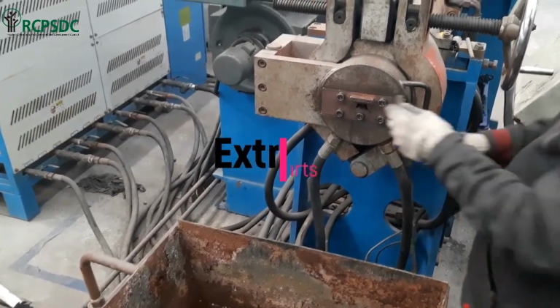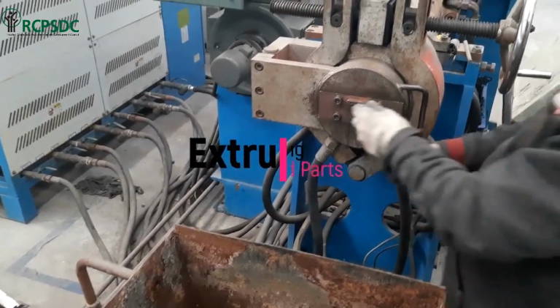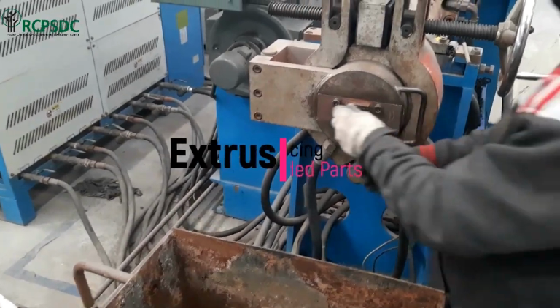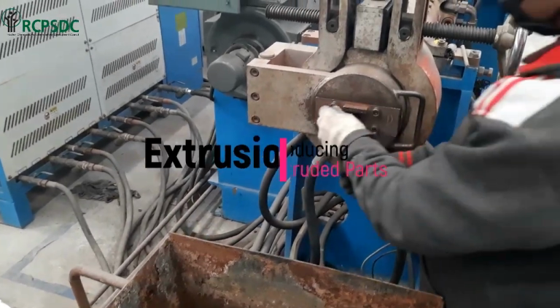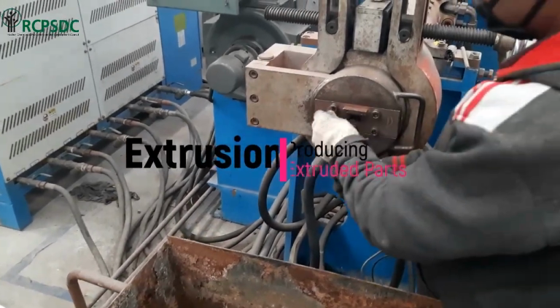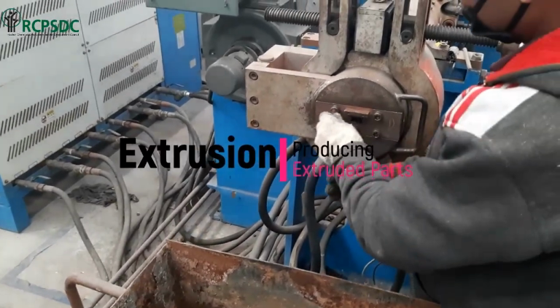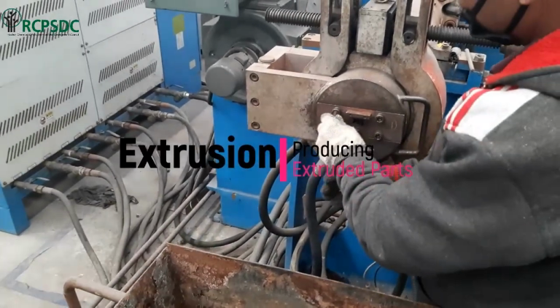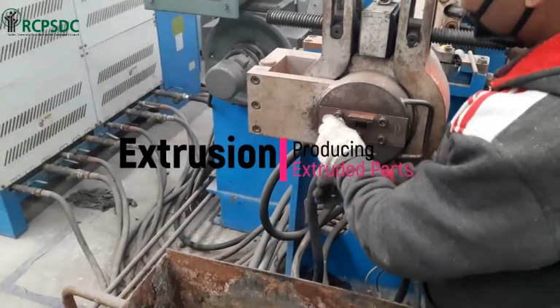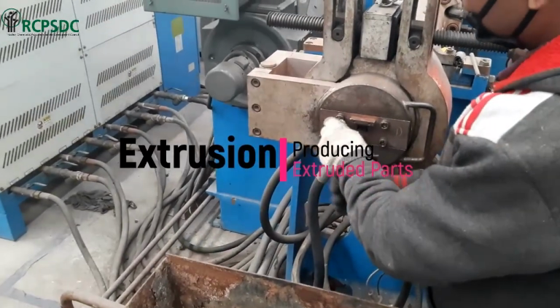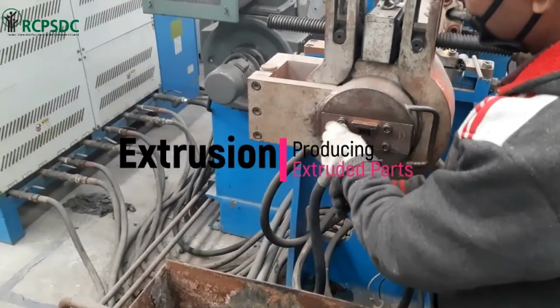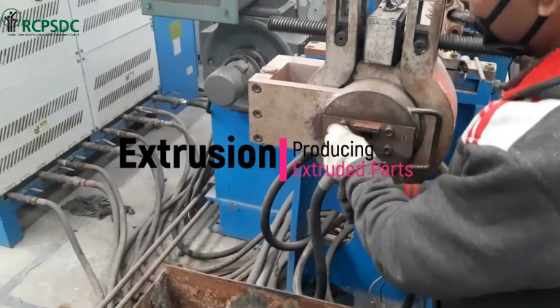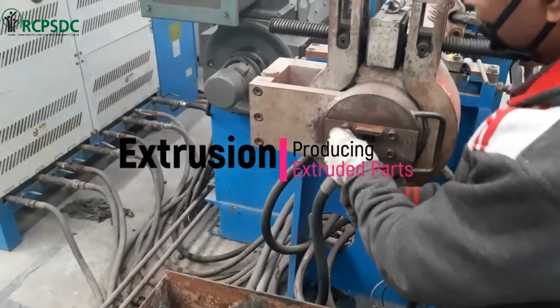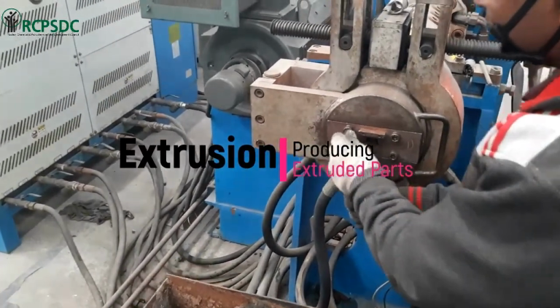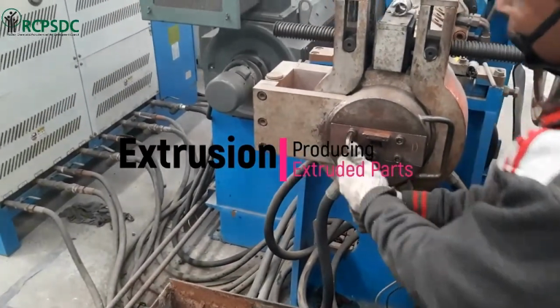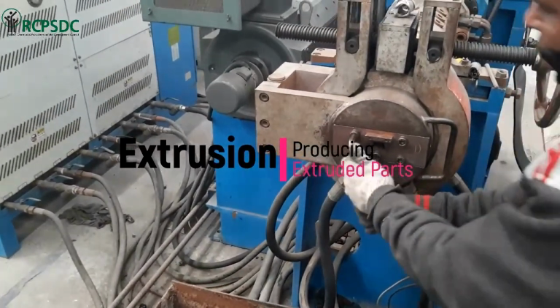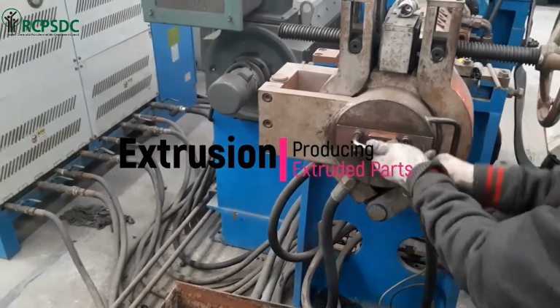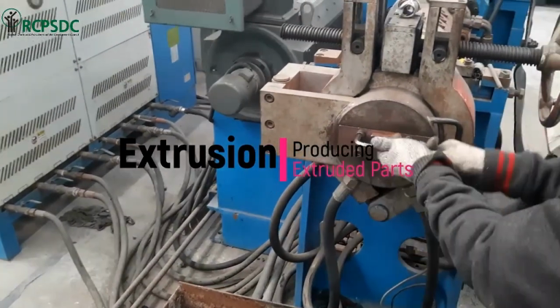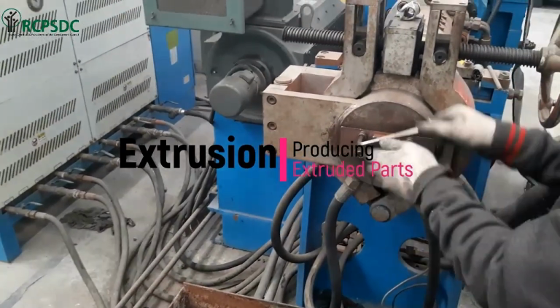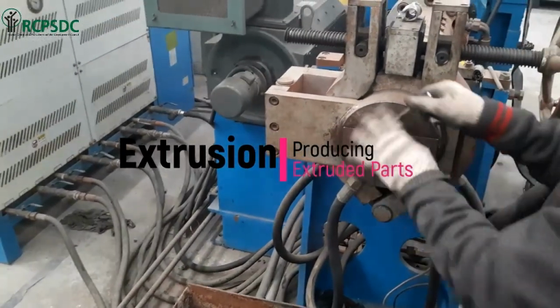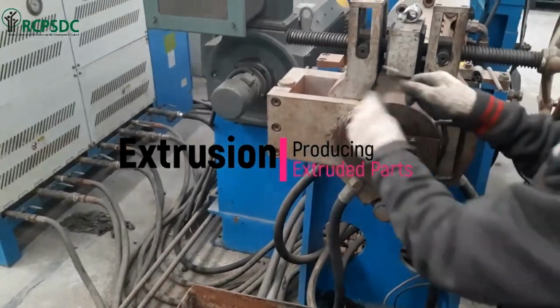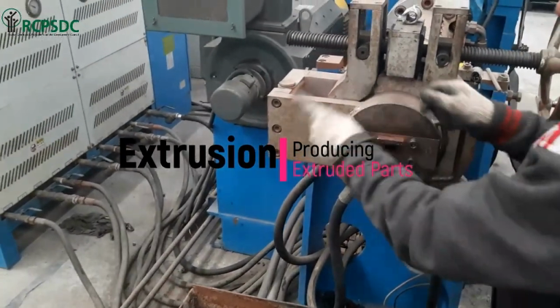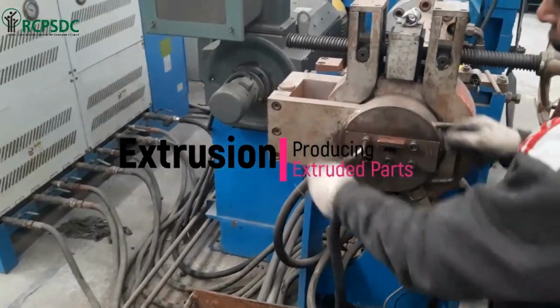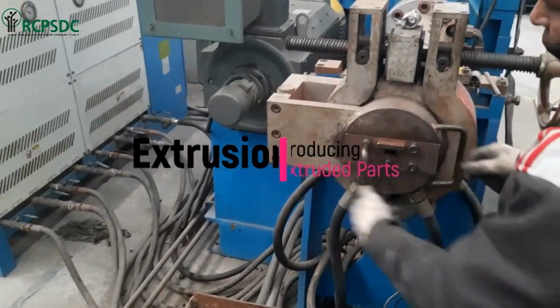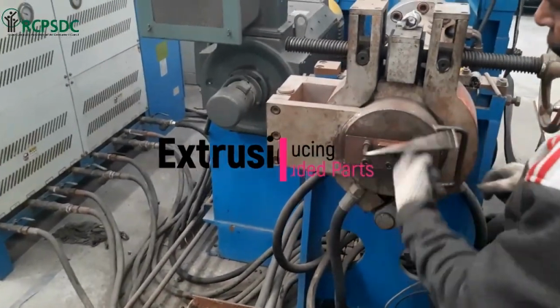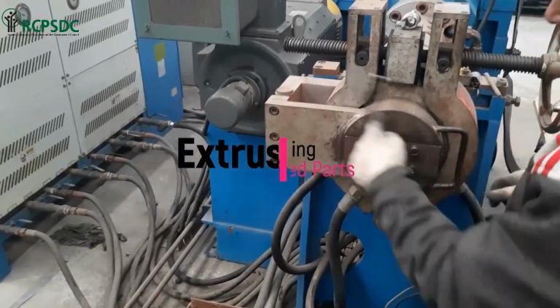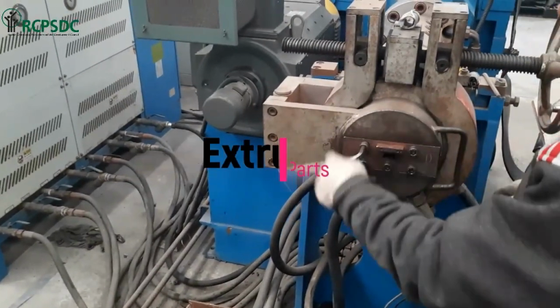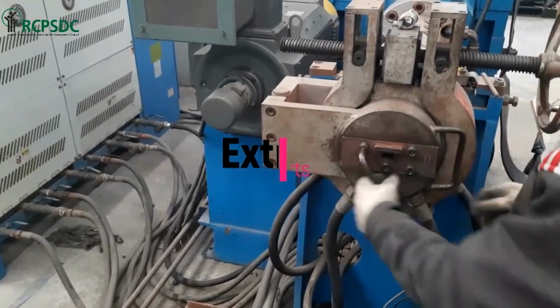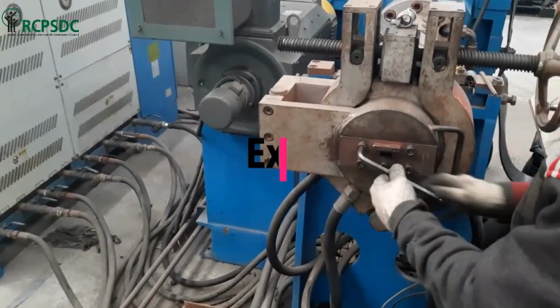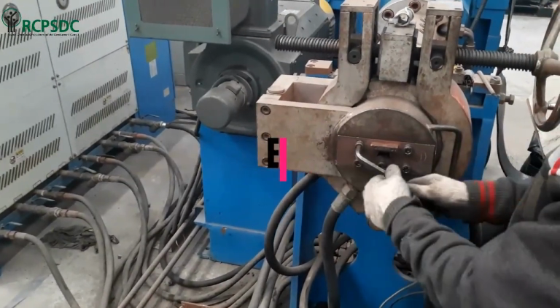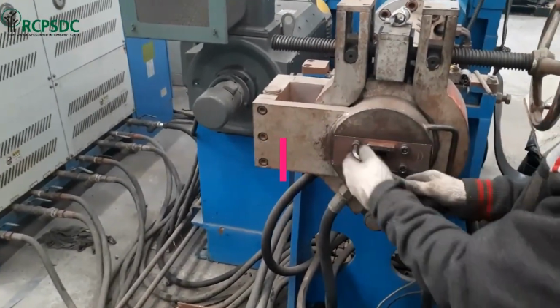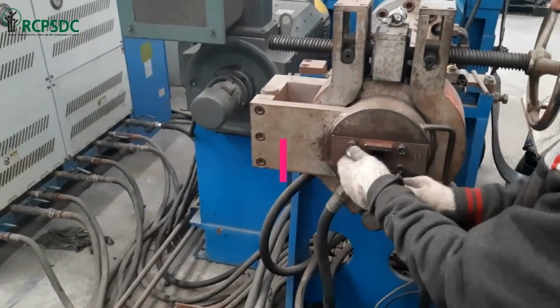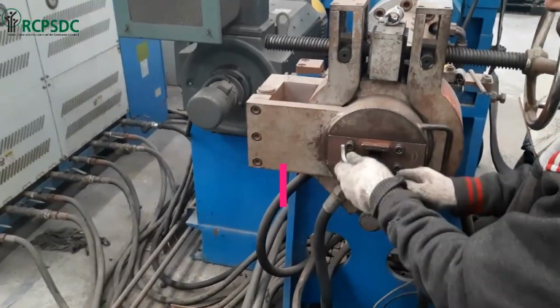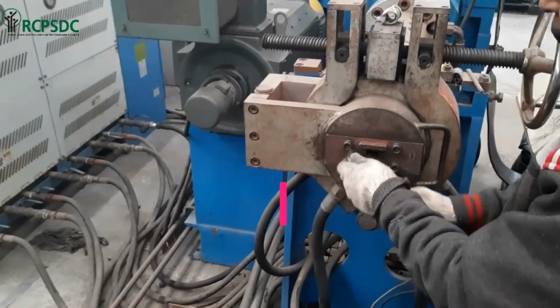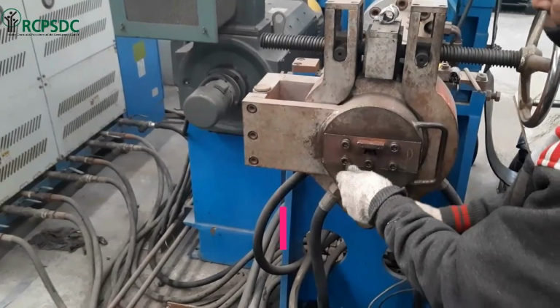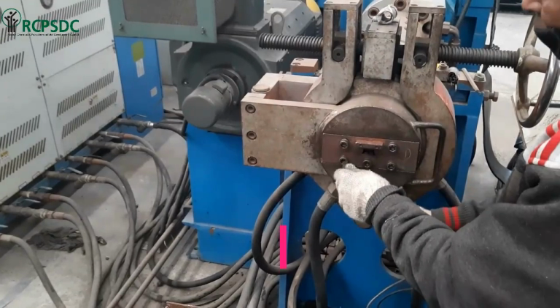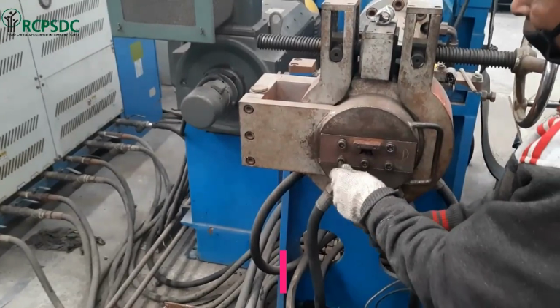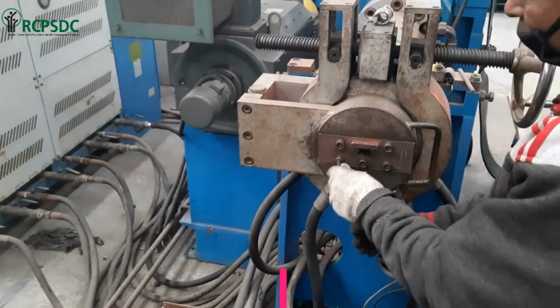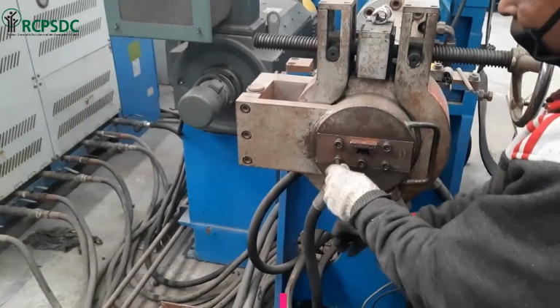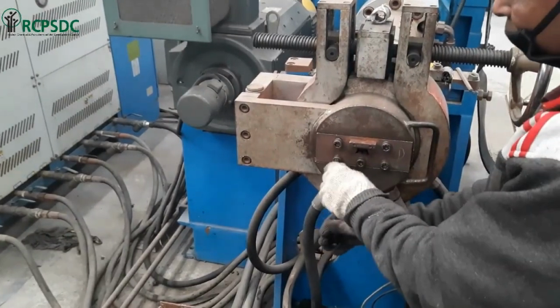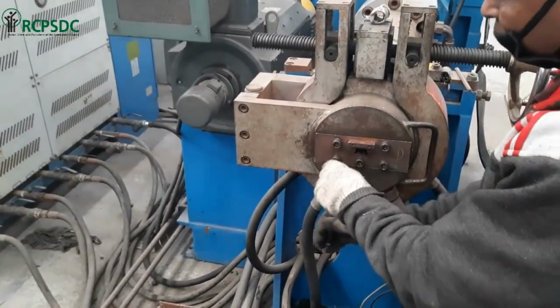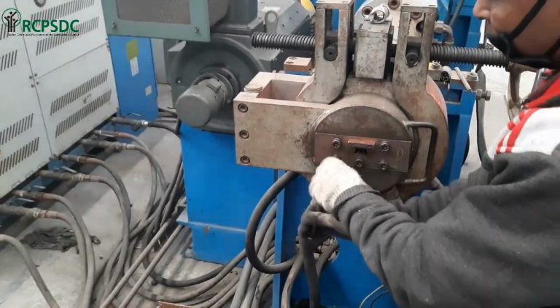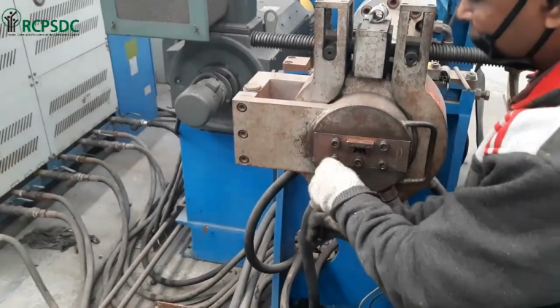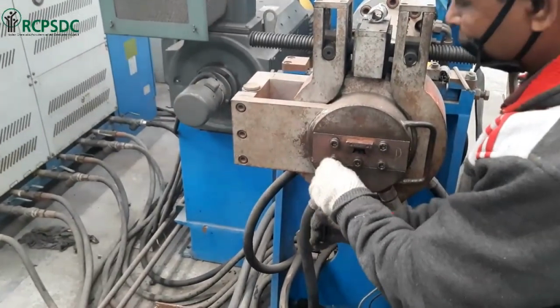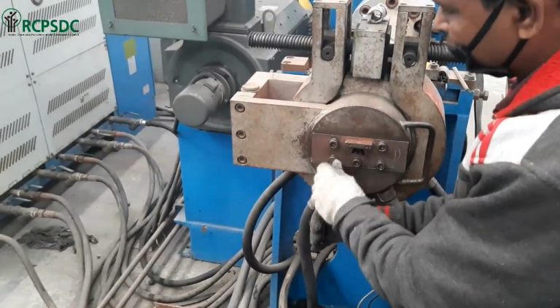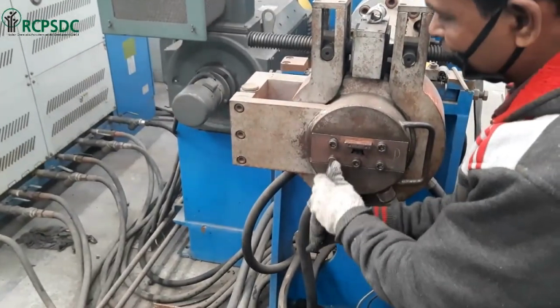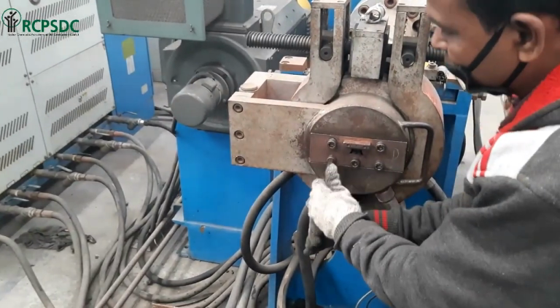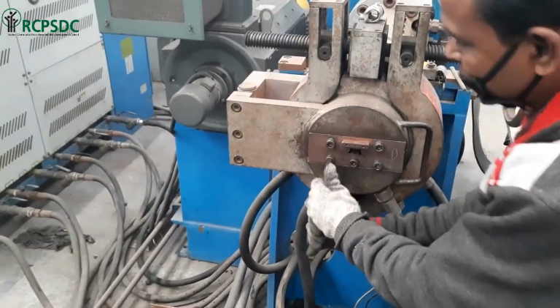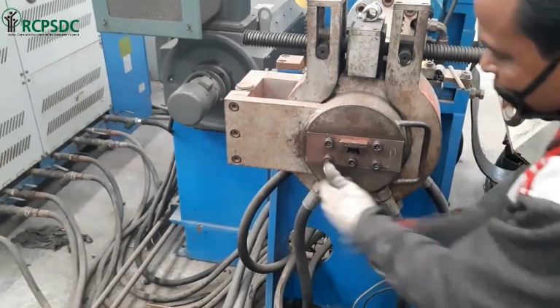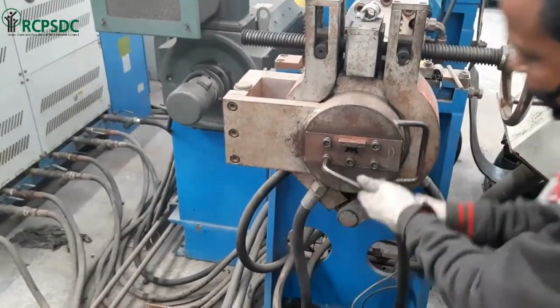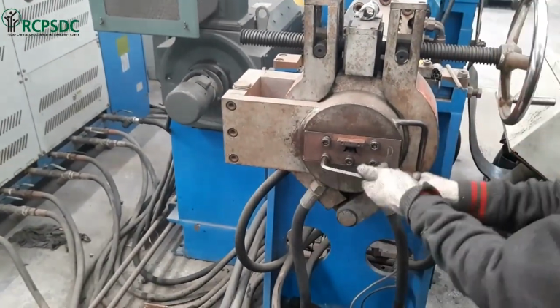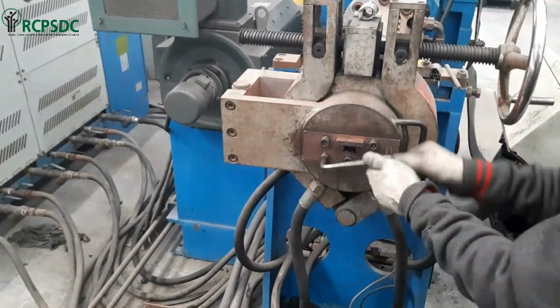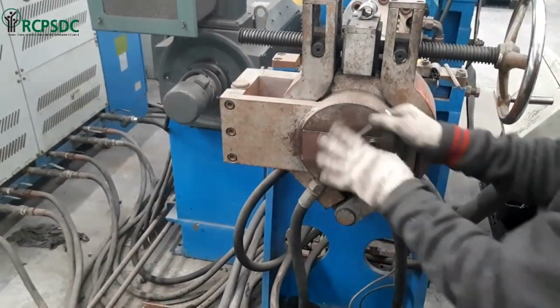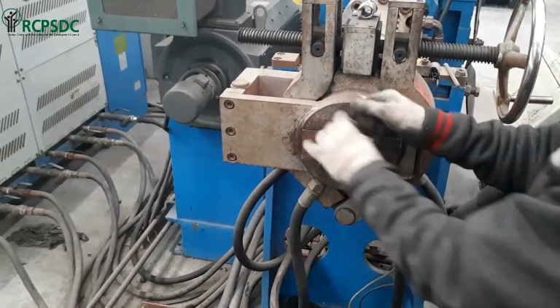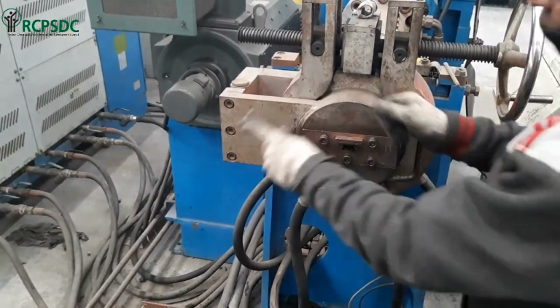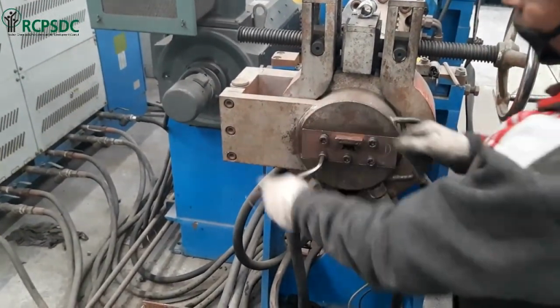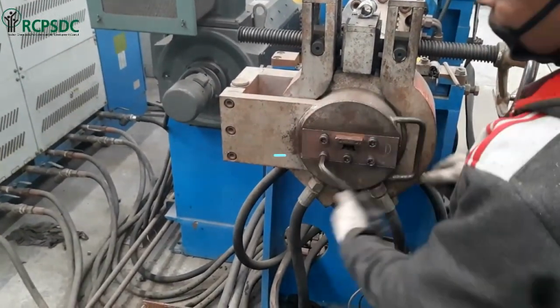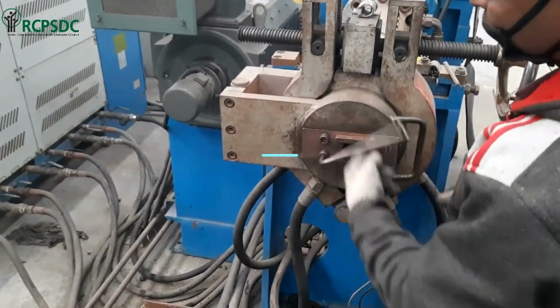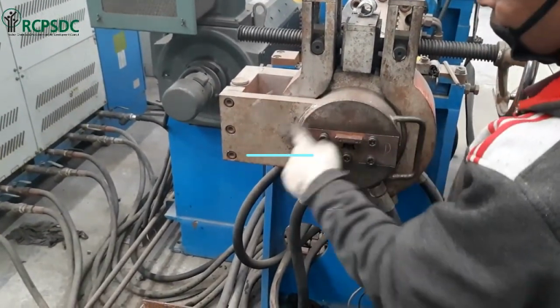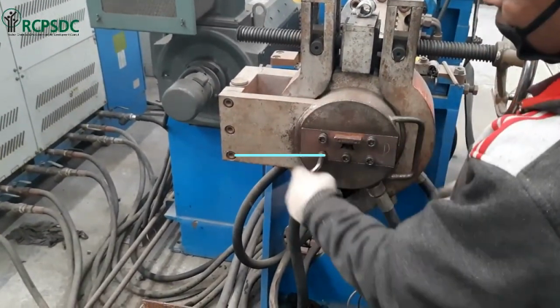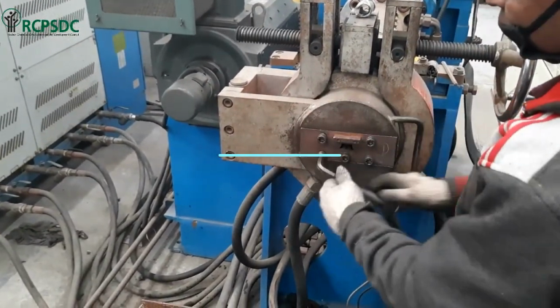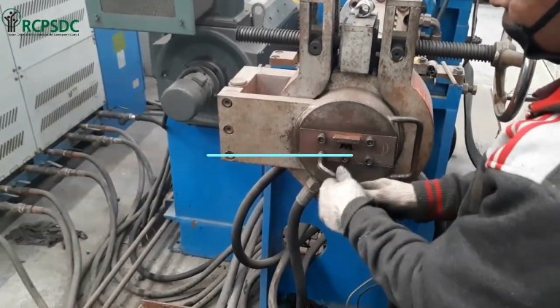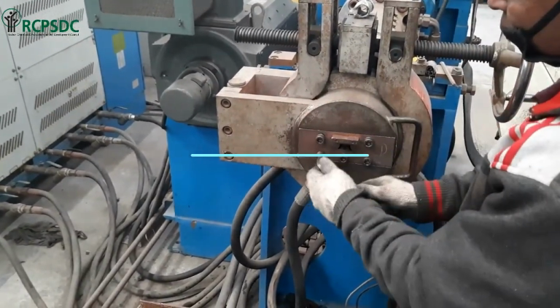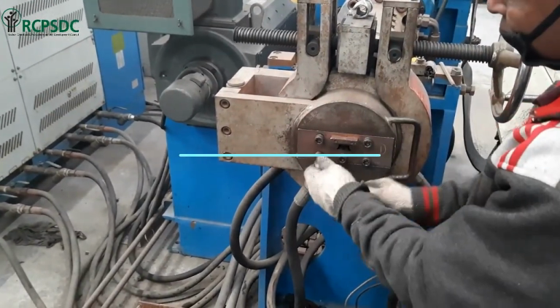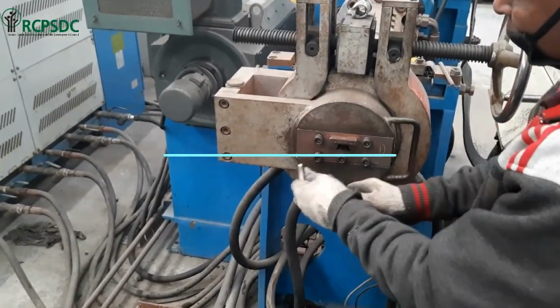In this video, we will learn how to operate a rubber extruder. An extruder is used to produce long rubber parts of continuous length.